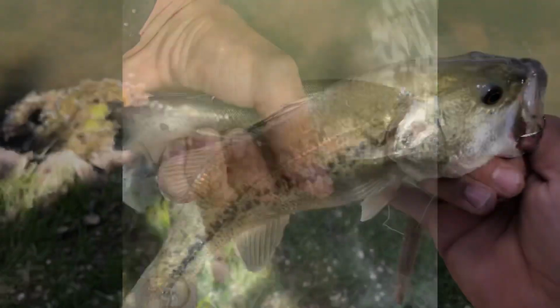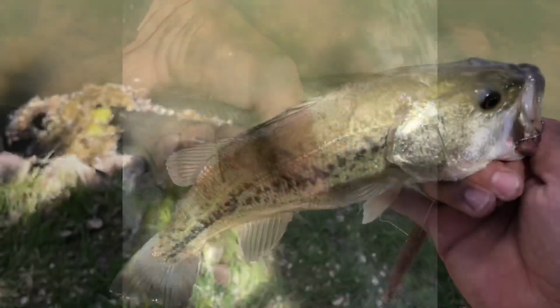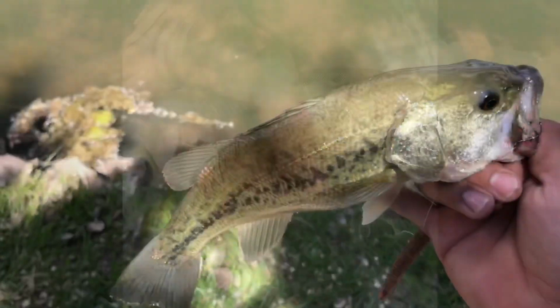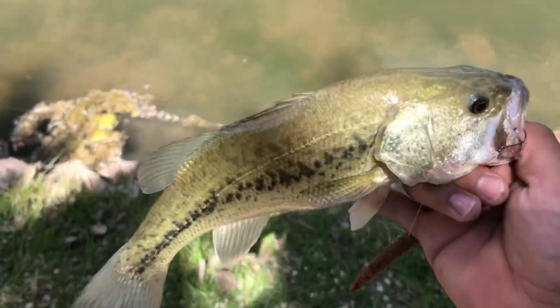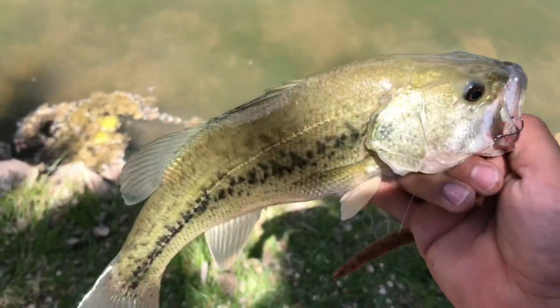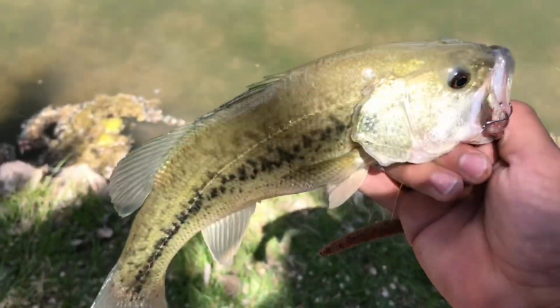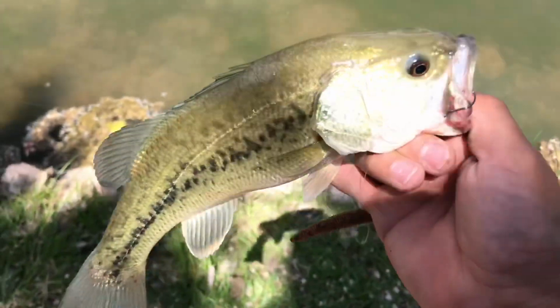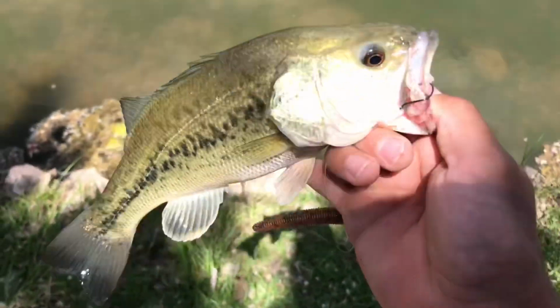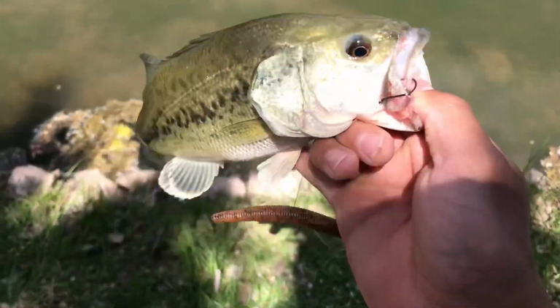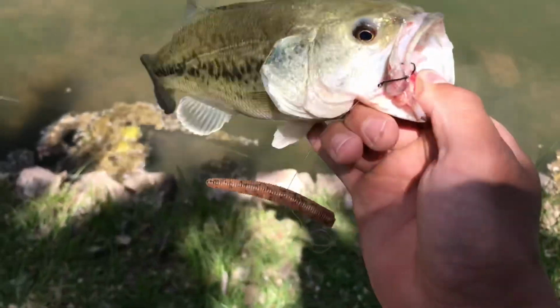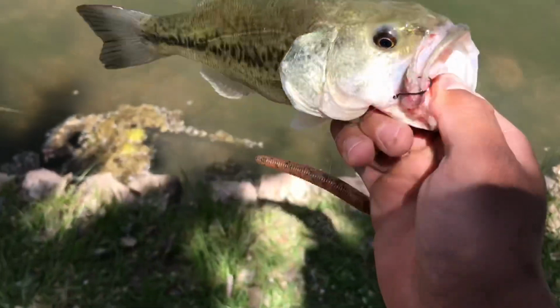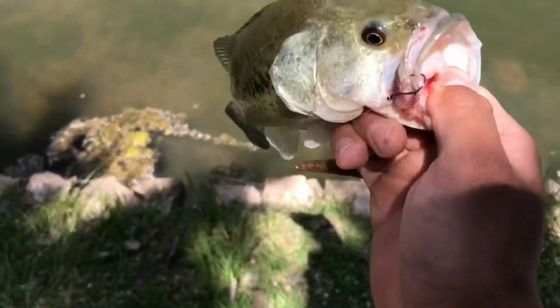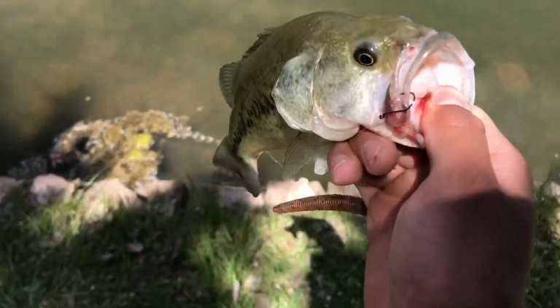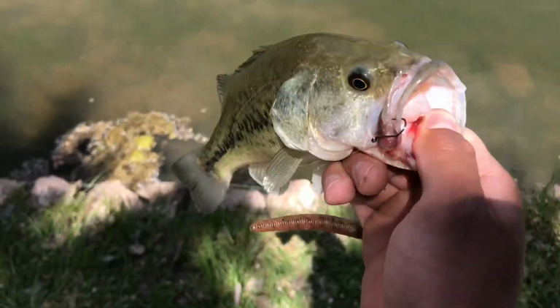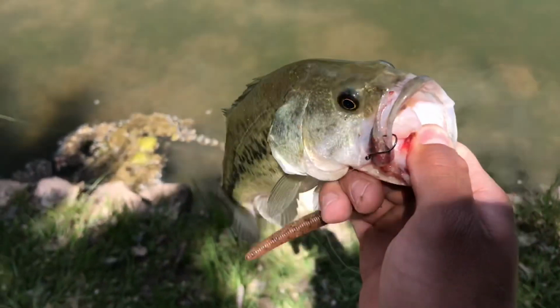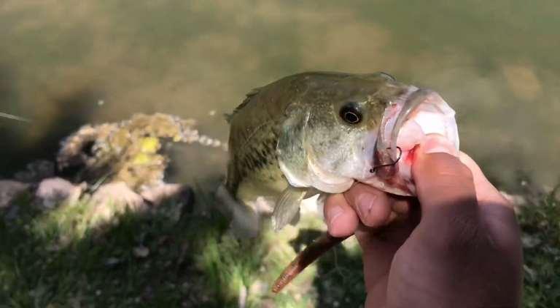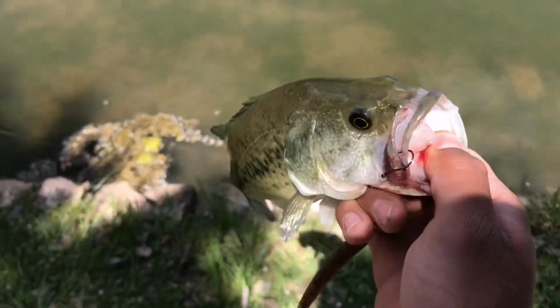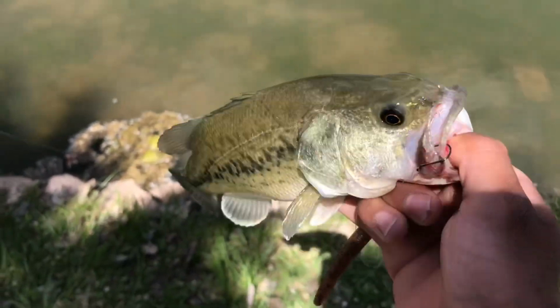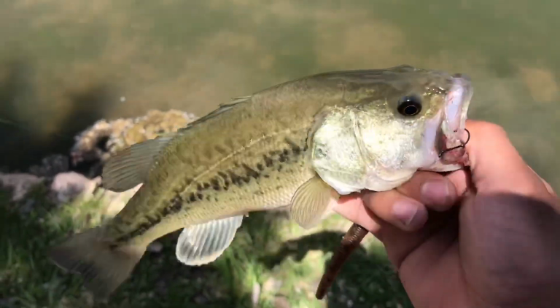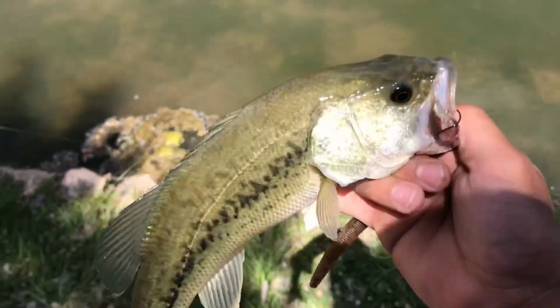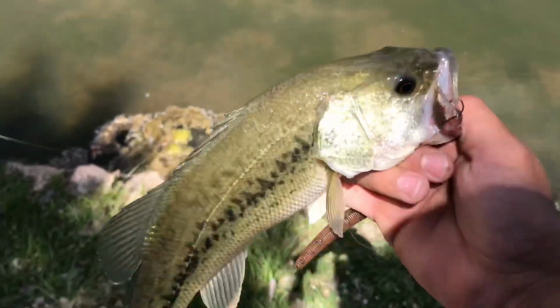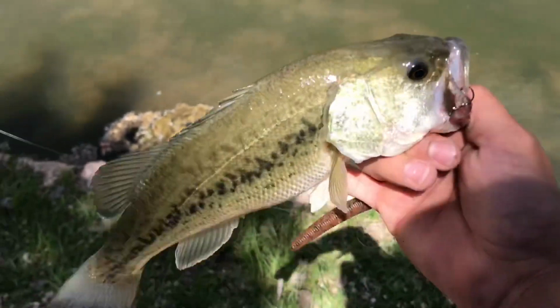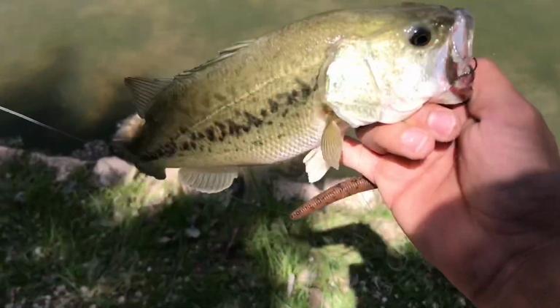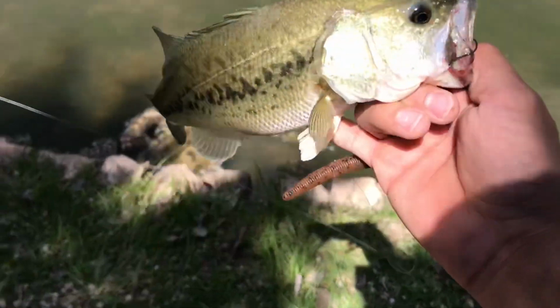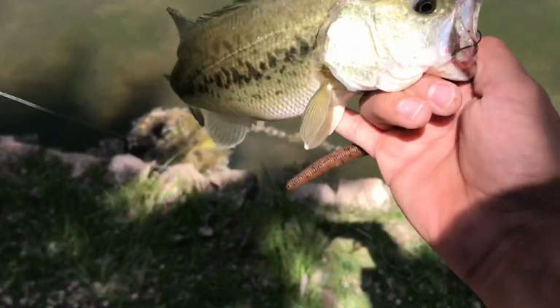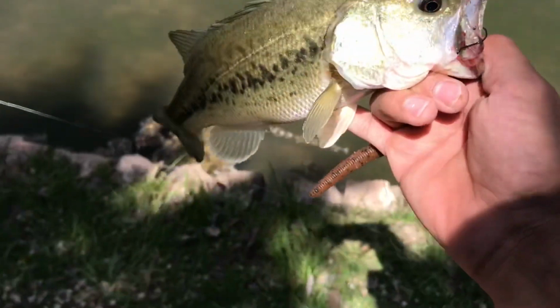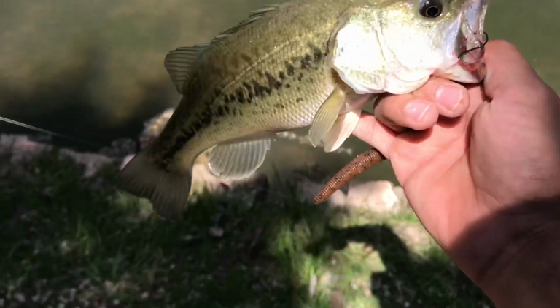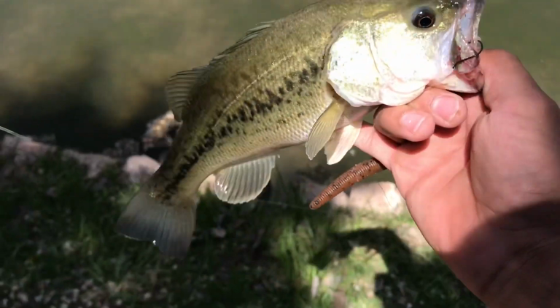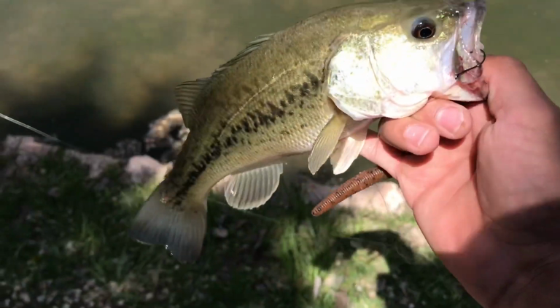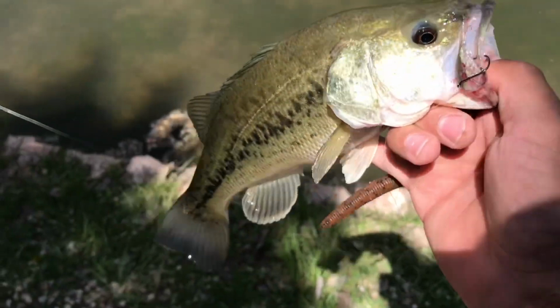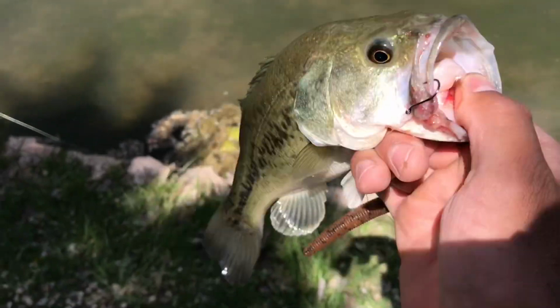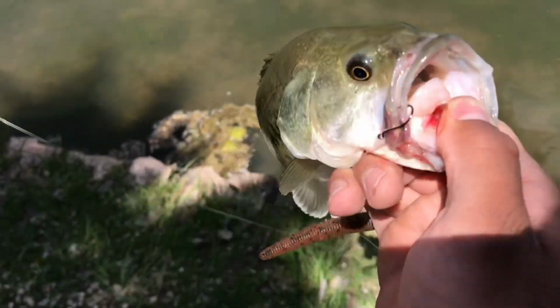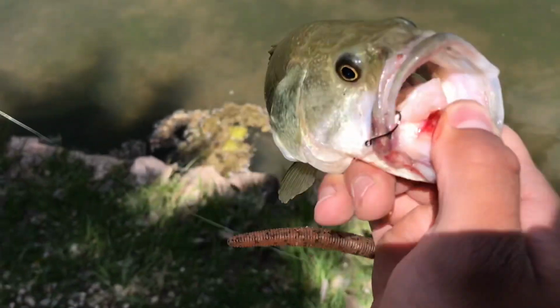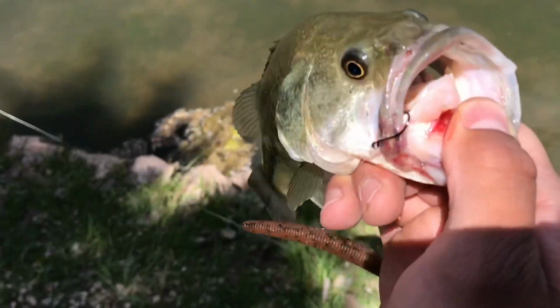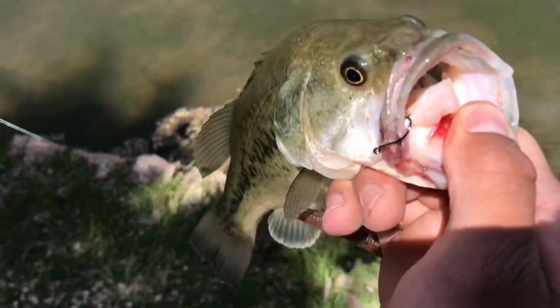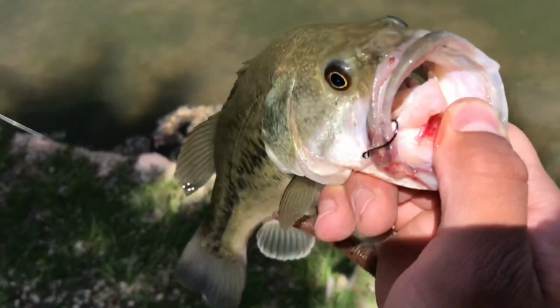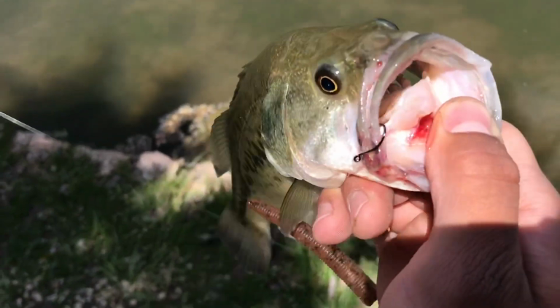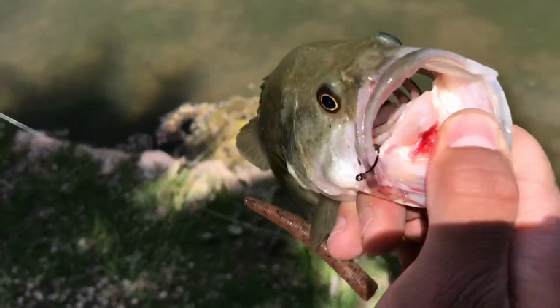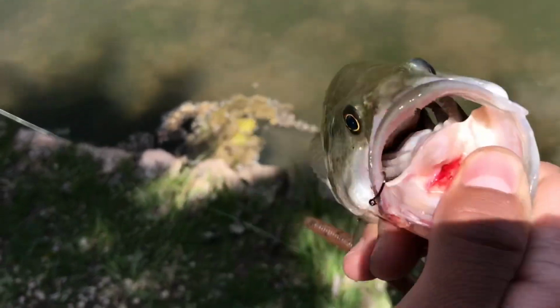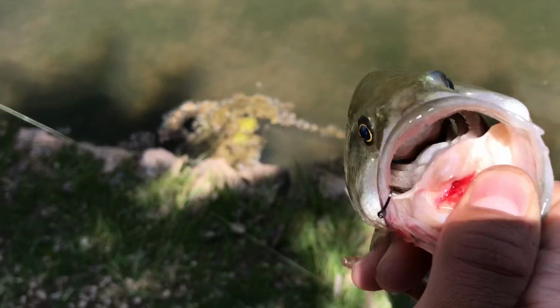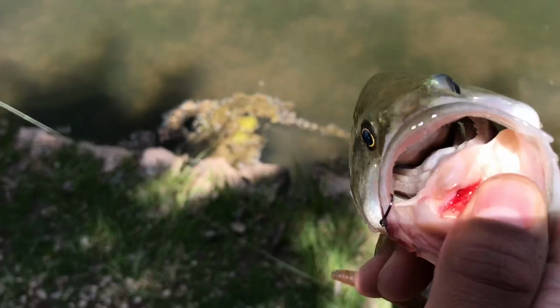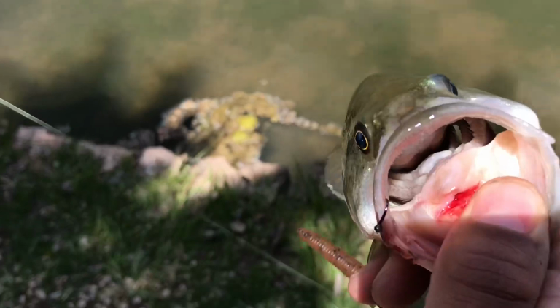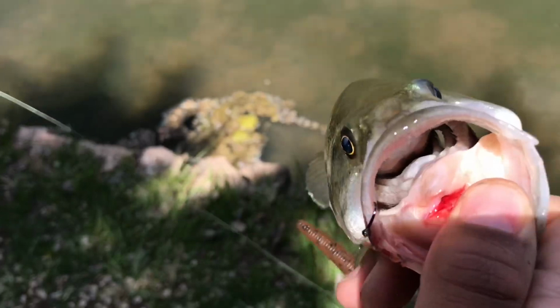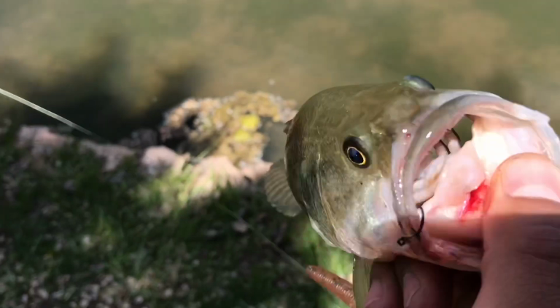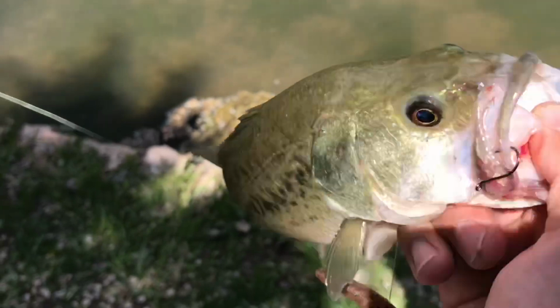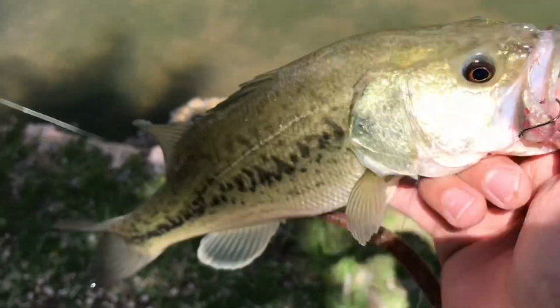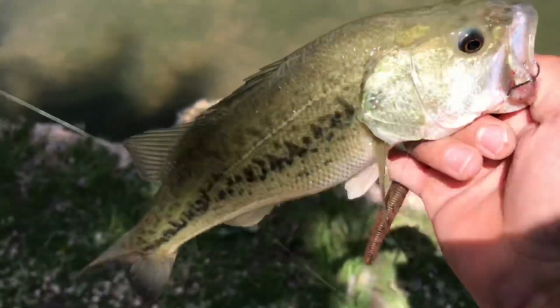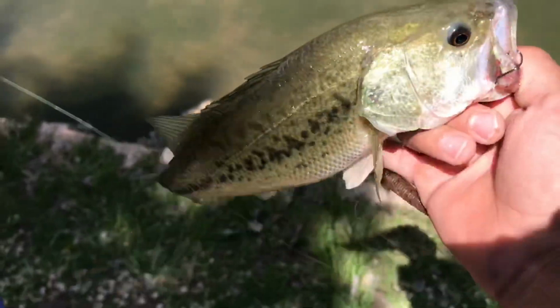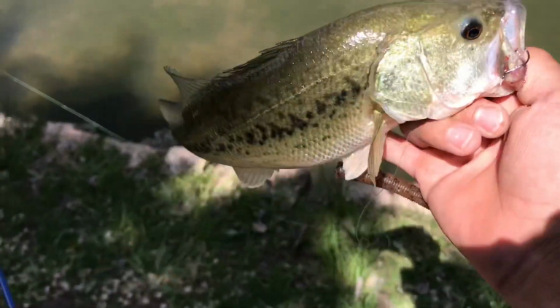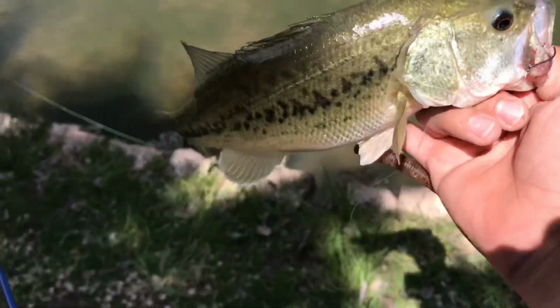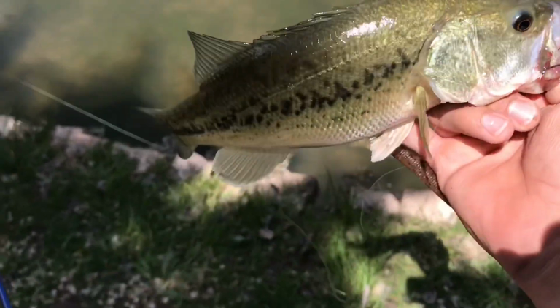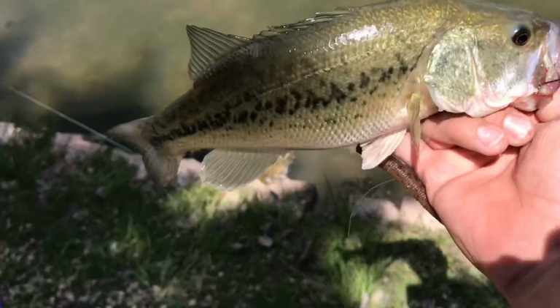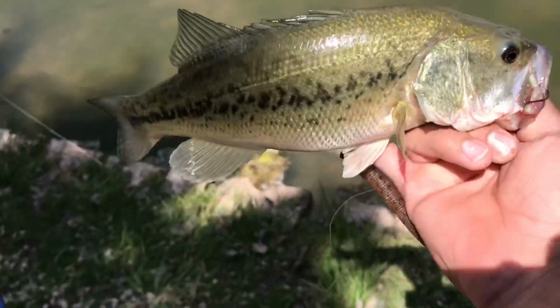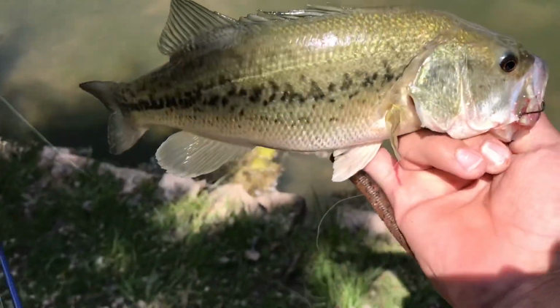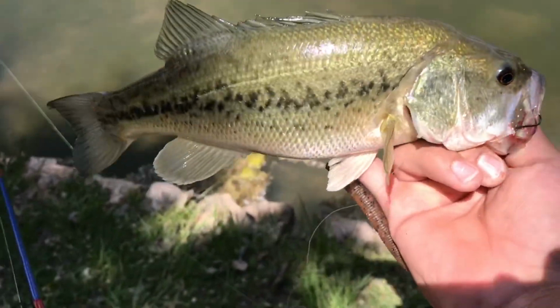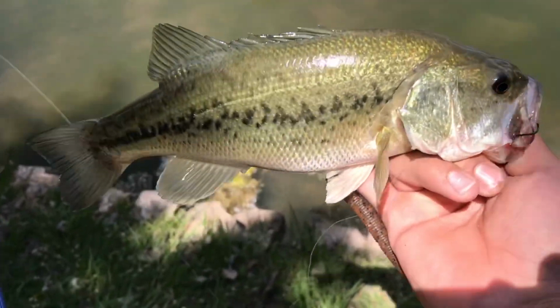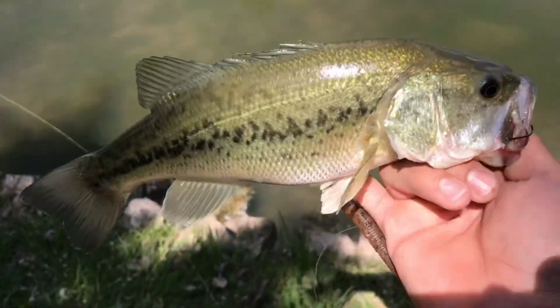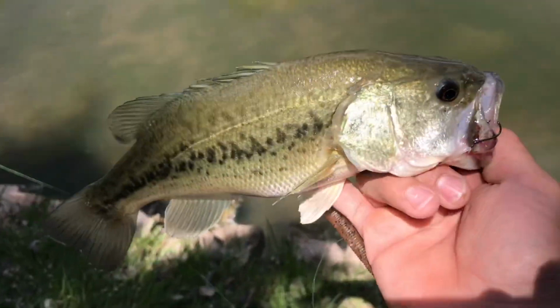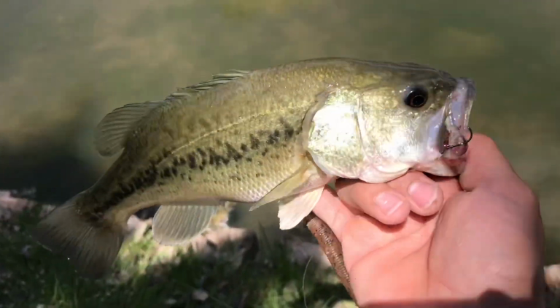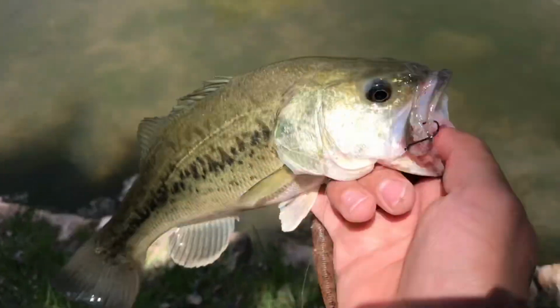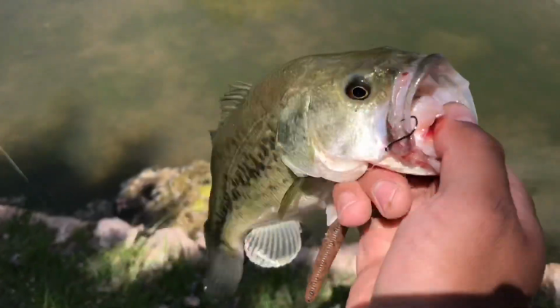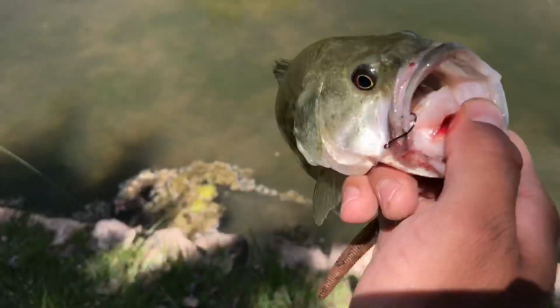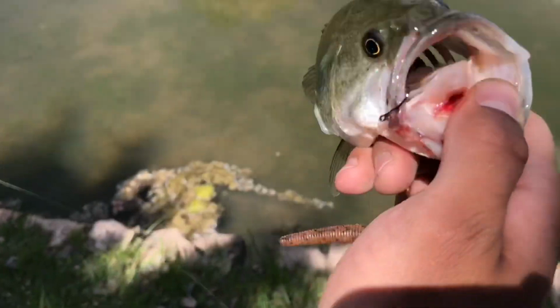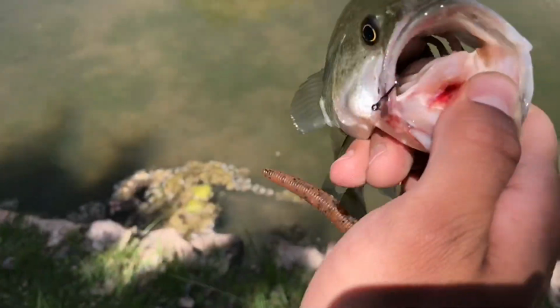Alright everybody, we just caught this bass on the wacky rig — just got tore up. Let's go ahead and get him released.